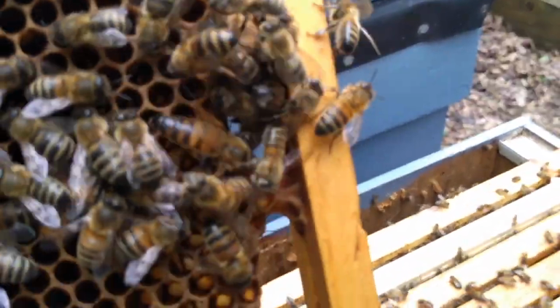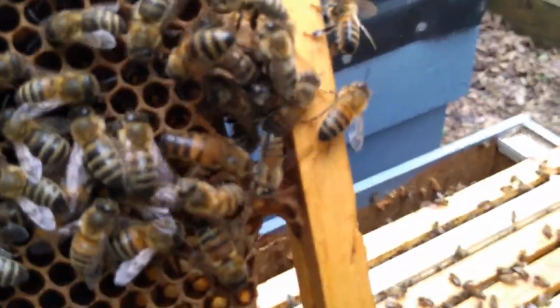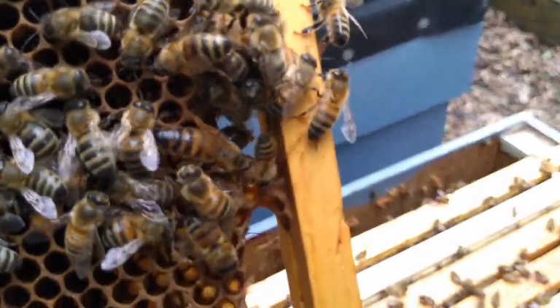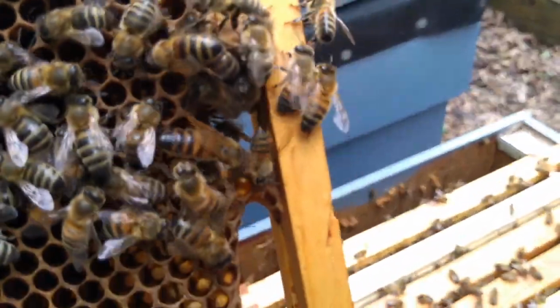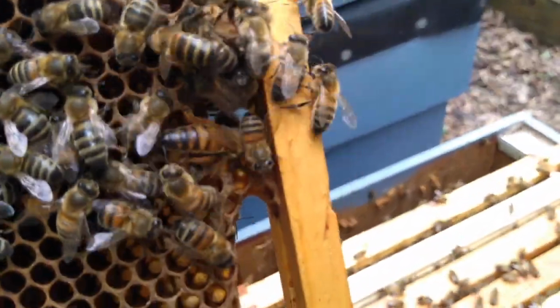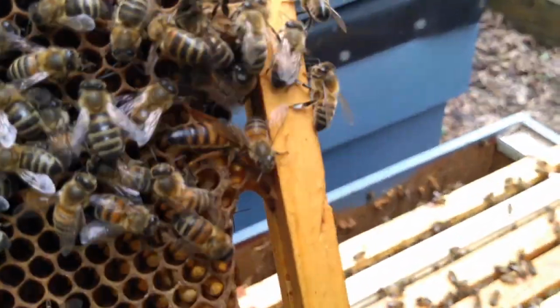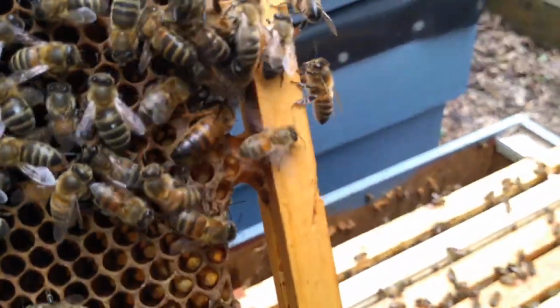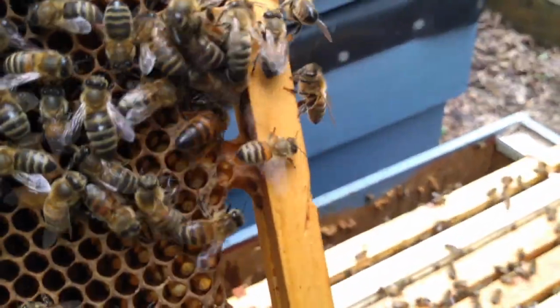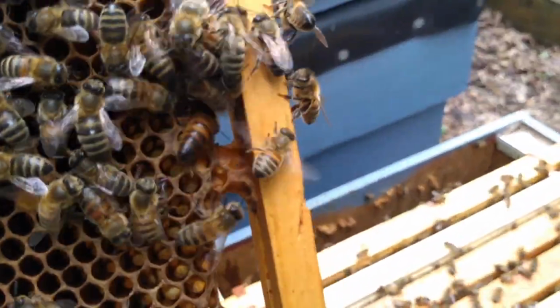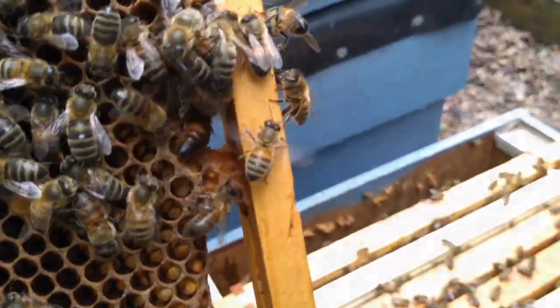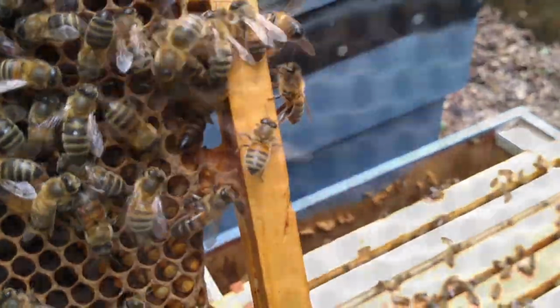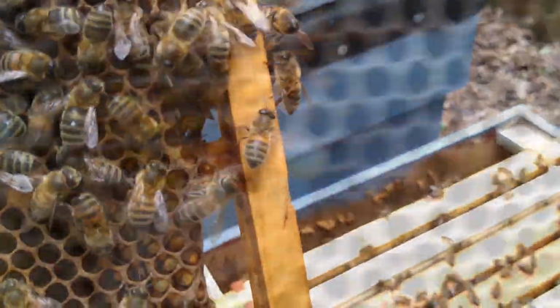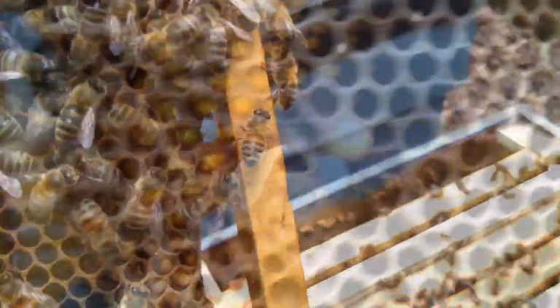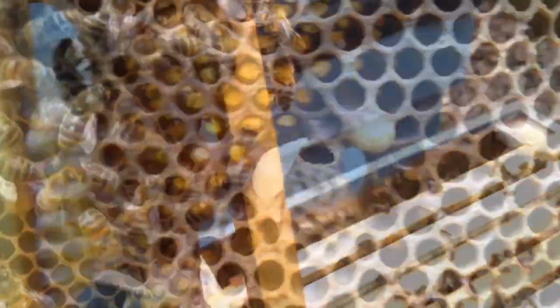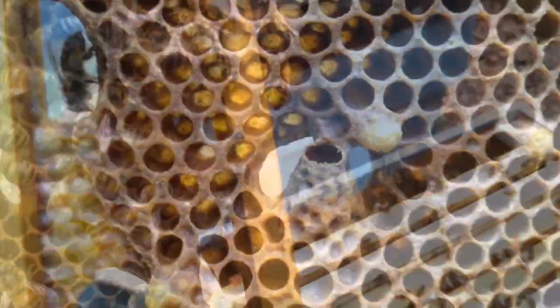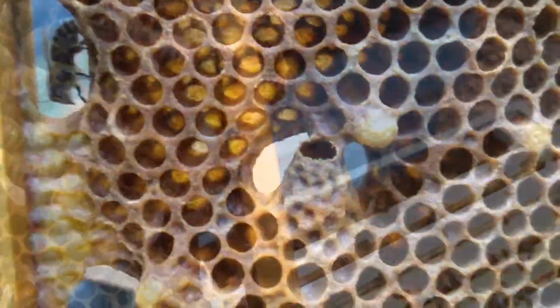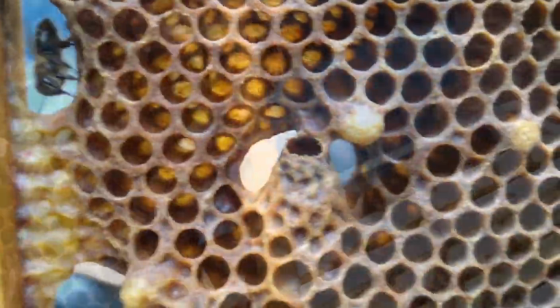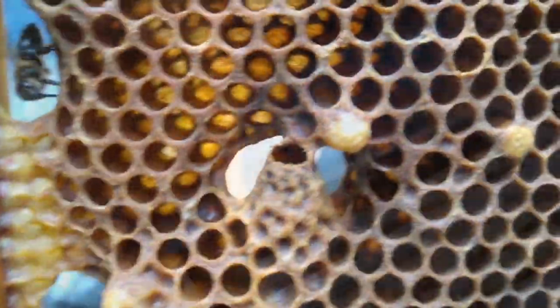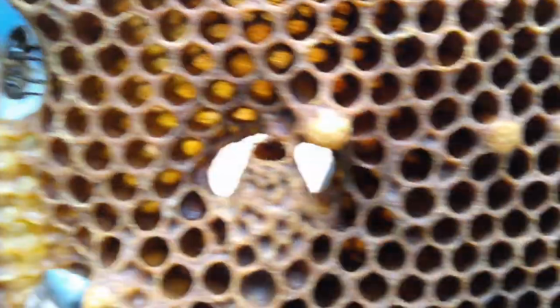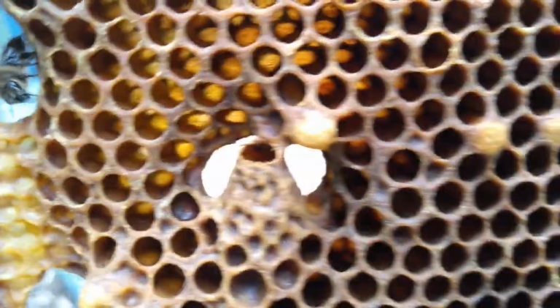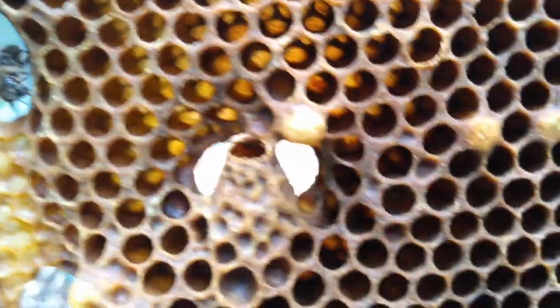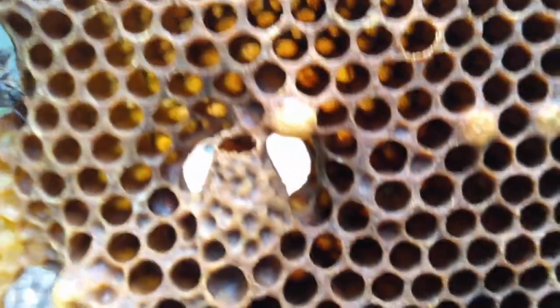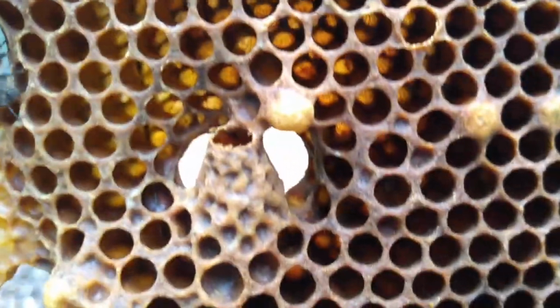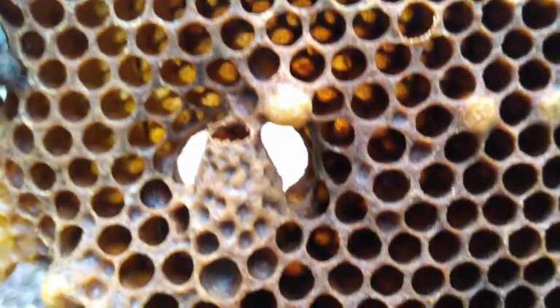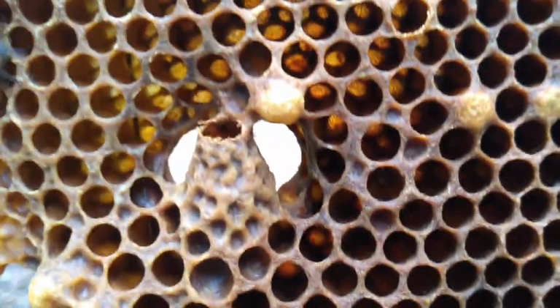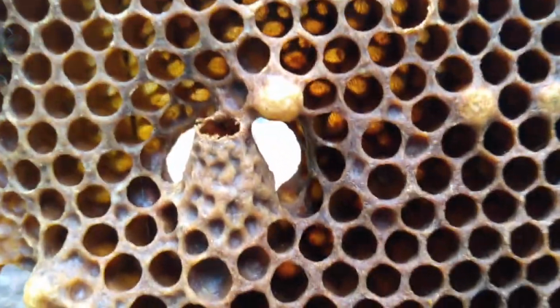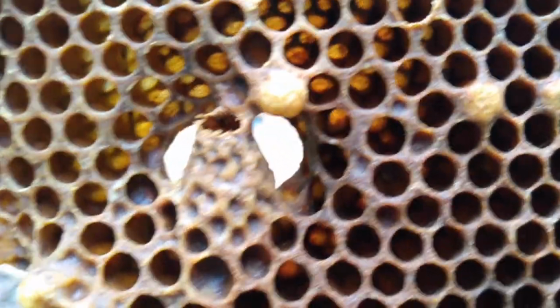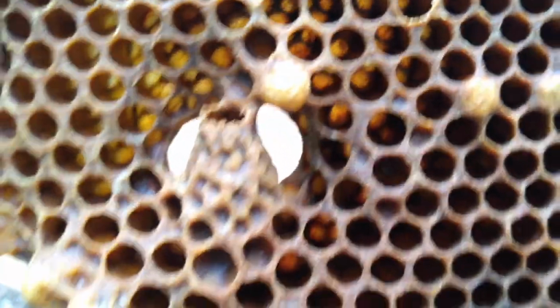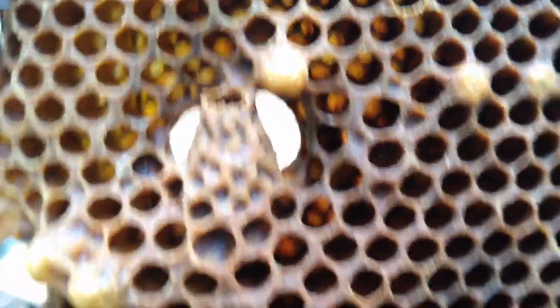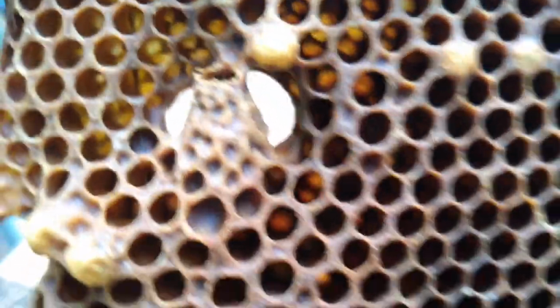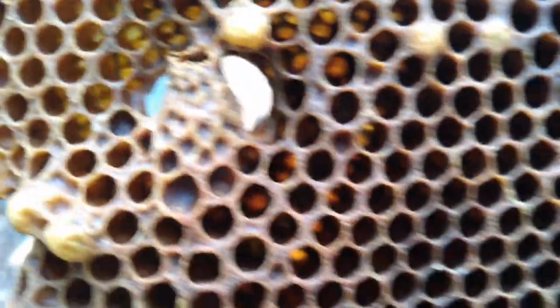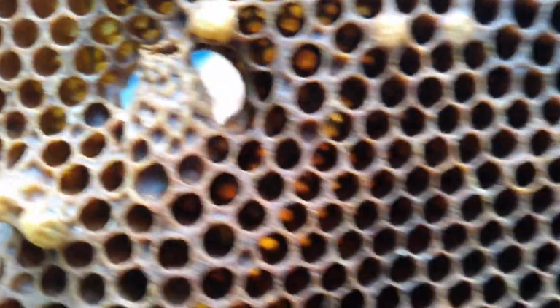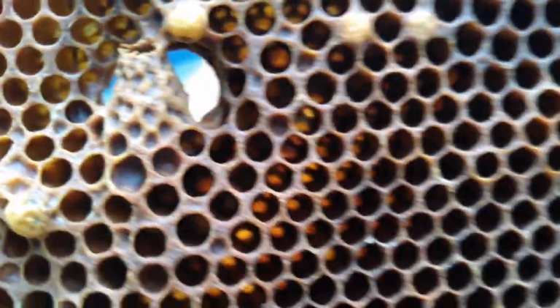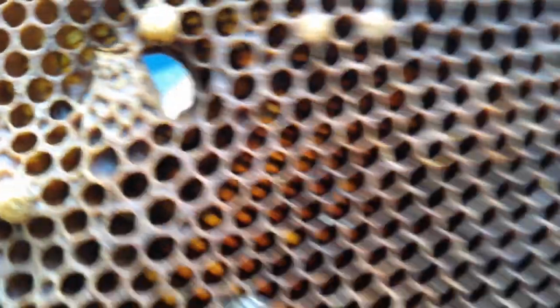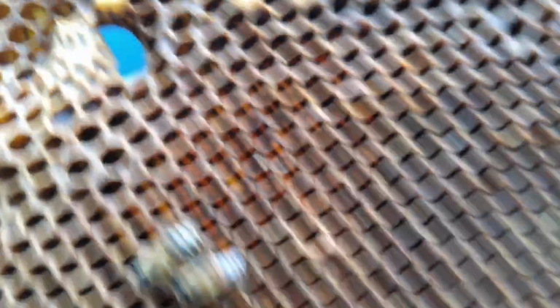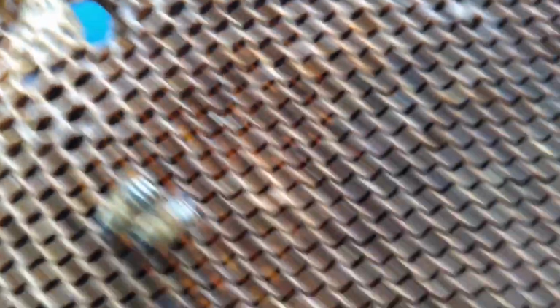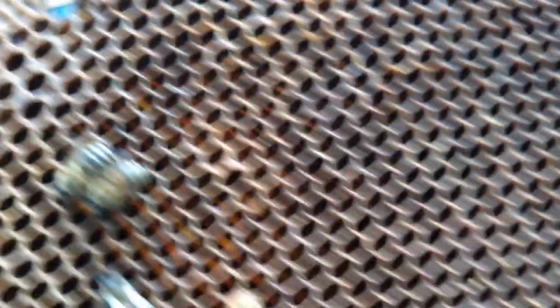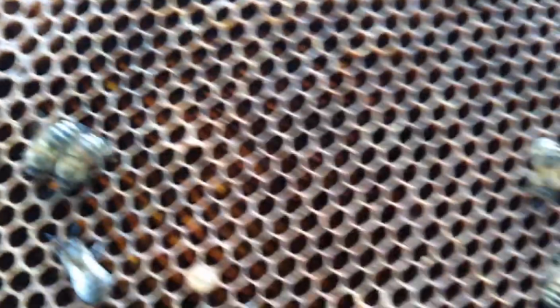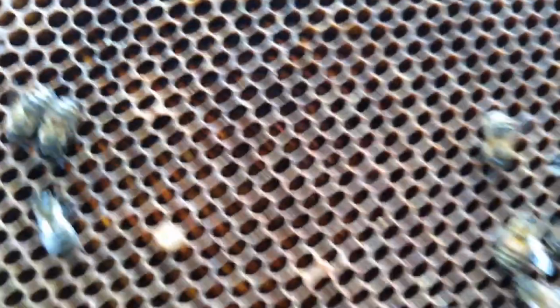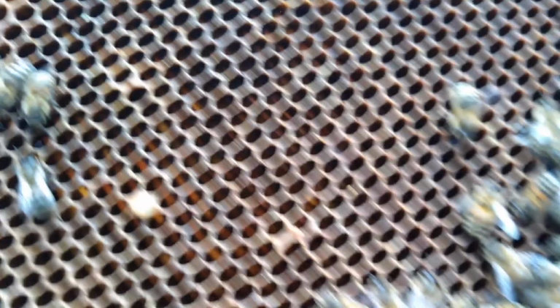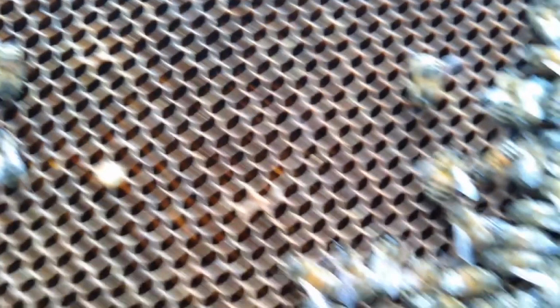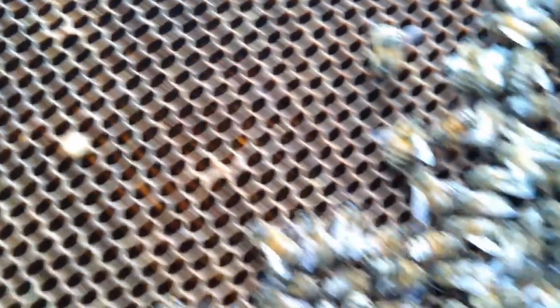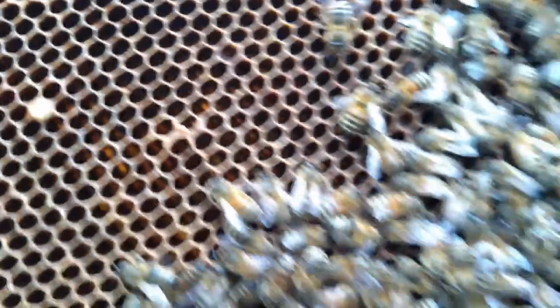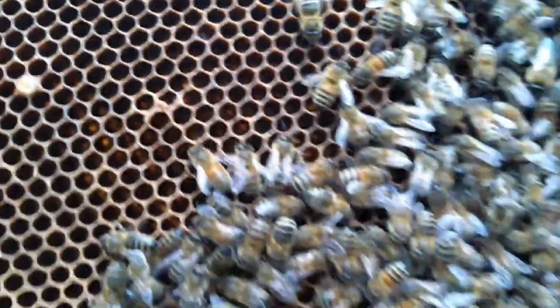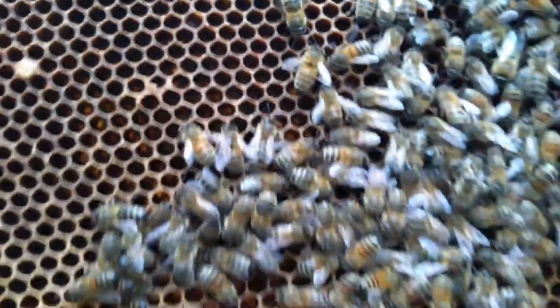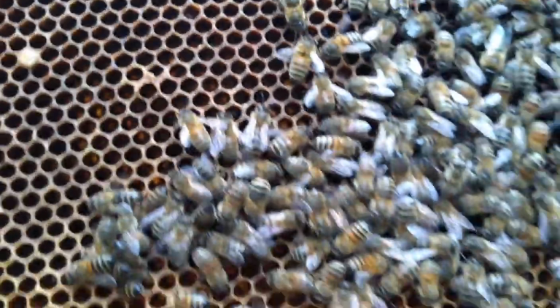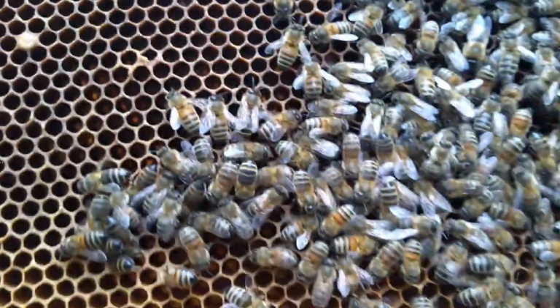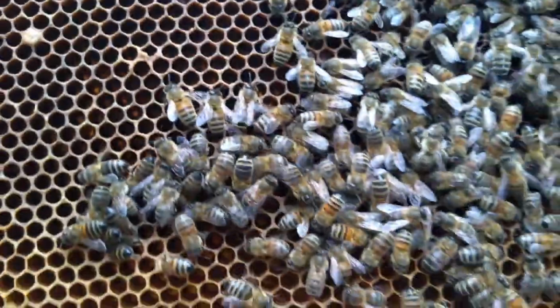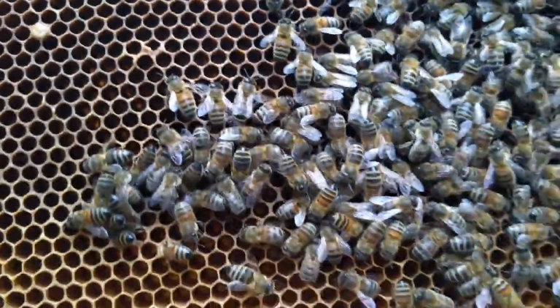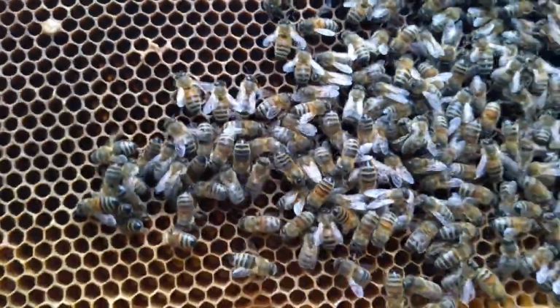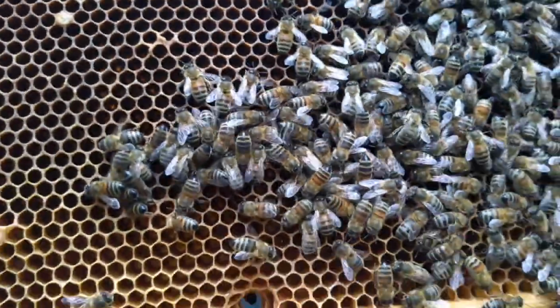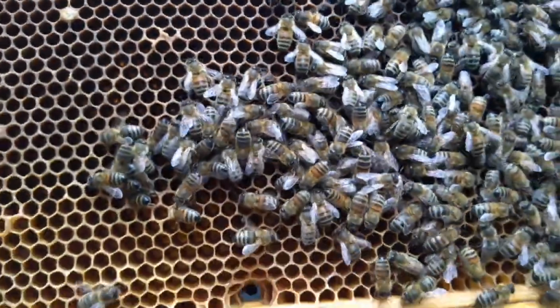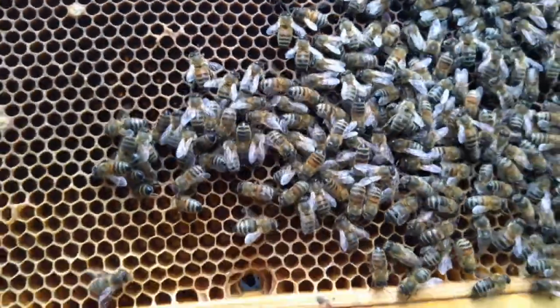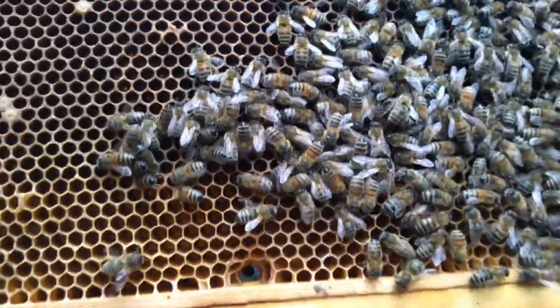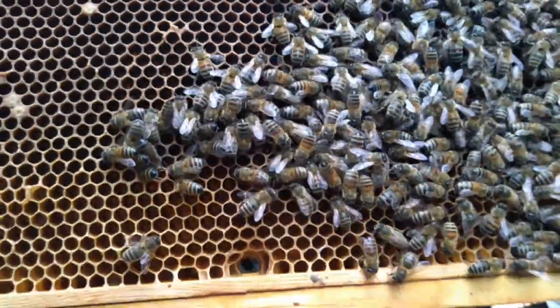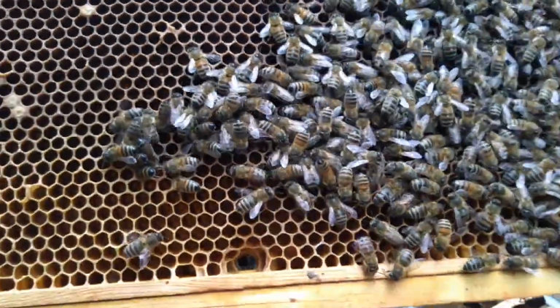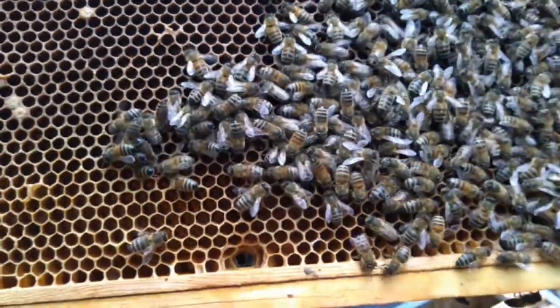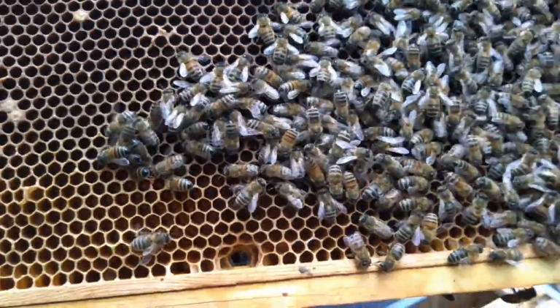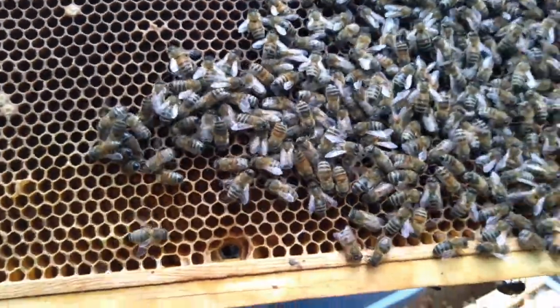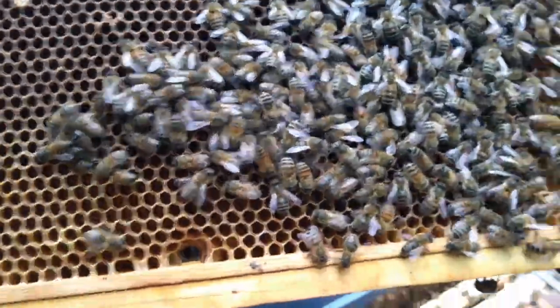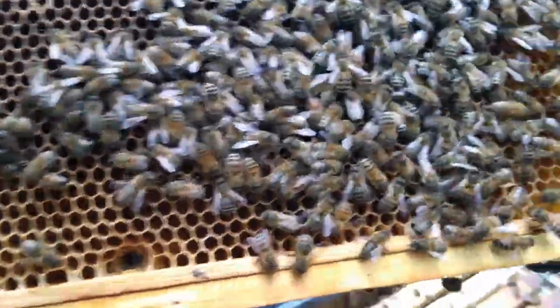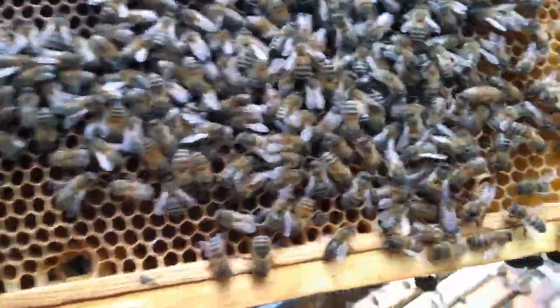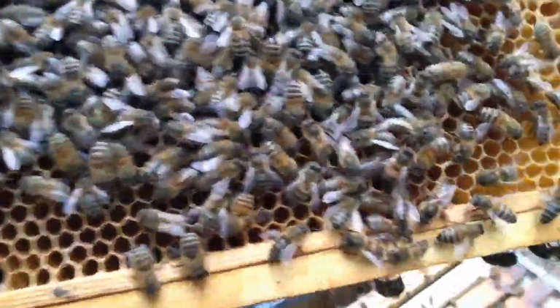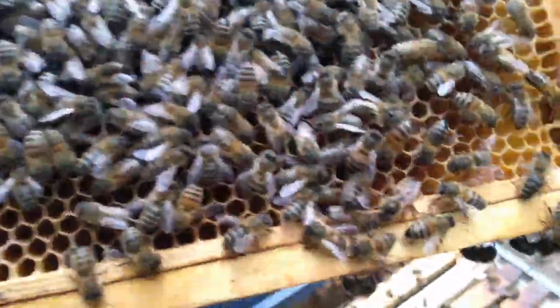On the back of the frame you'll be able to see the empty queen cell. Let's have a look and see if you can see some eggs.